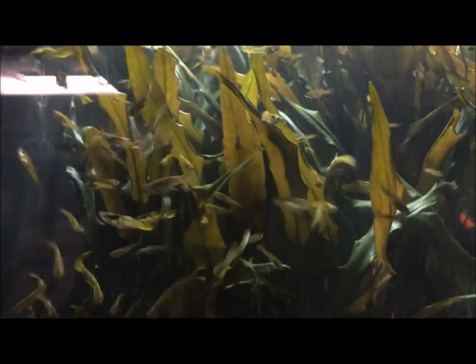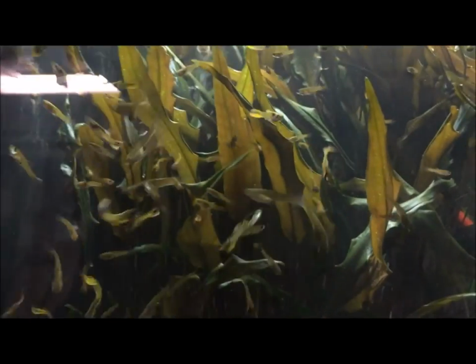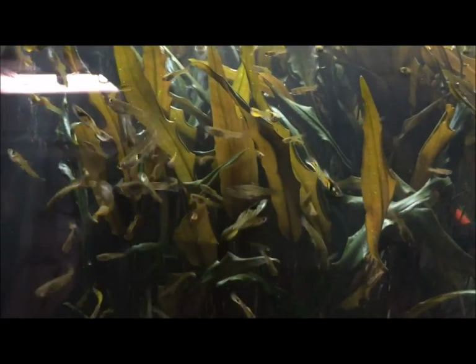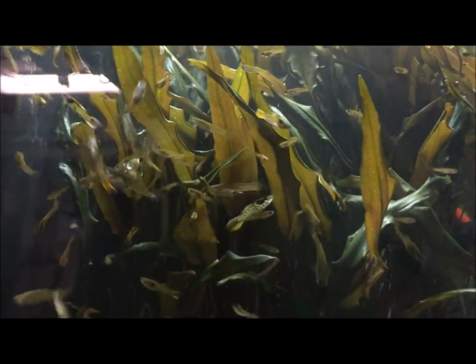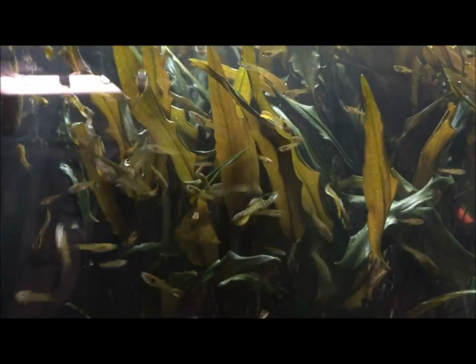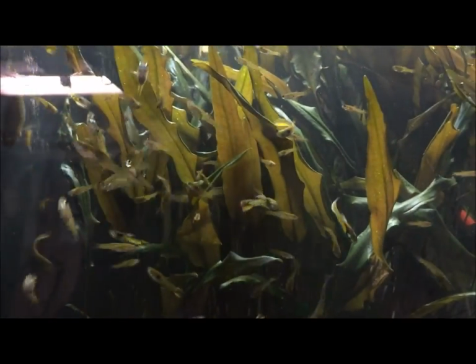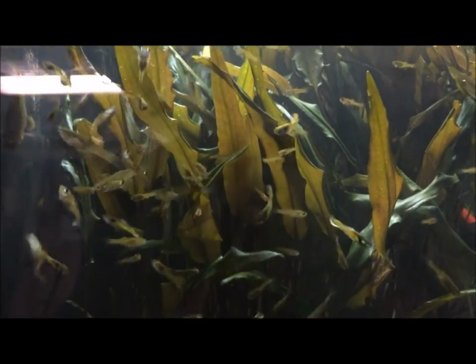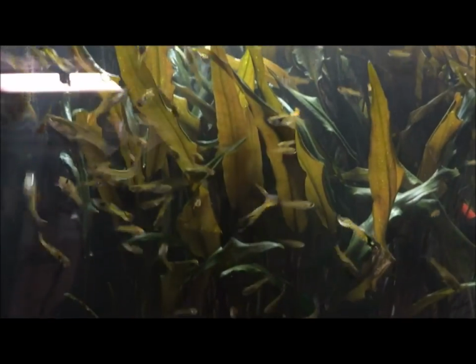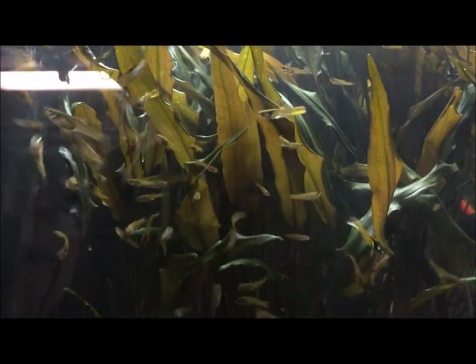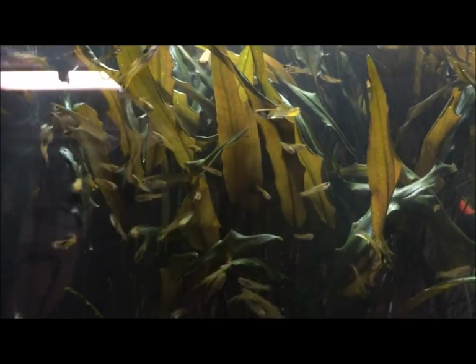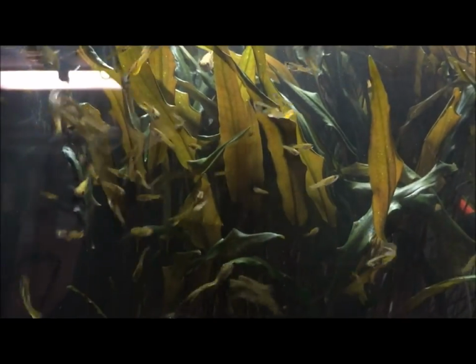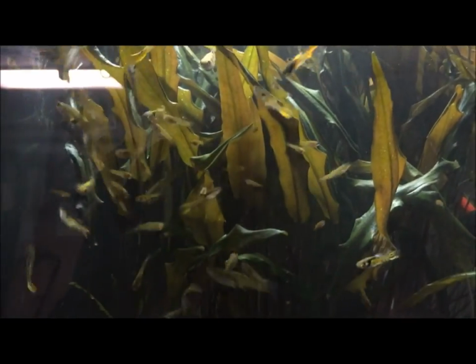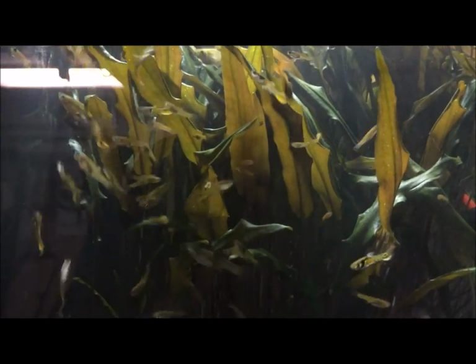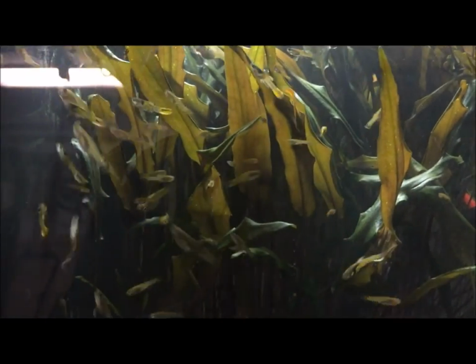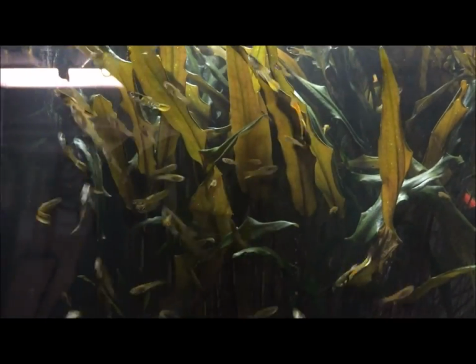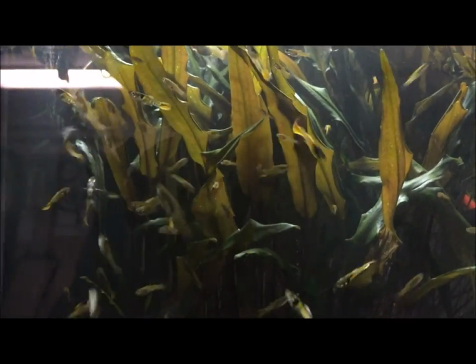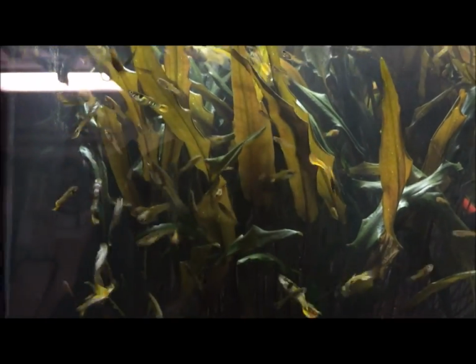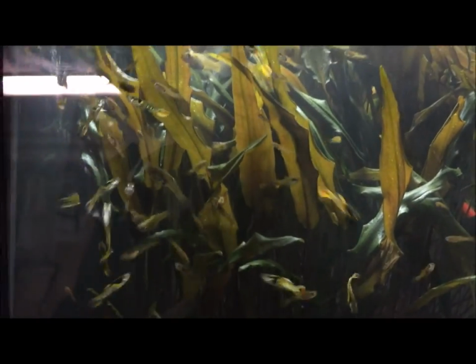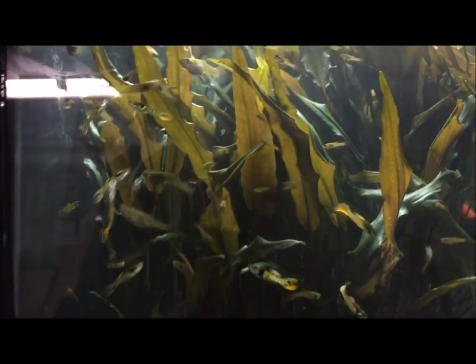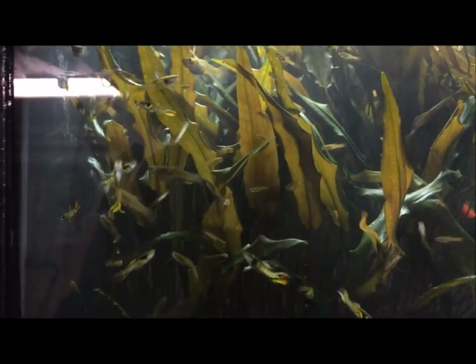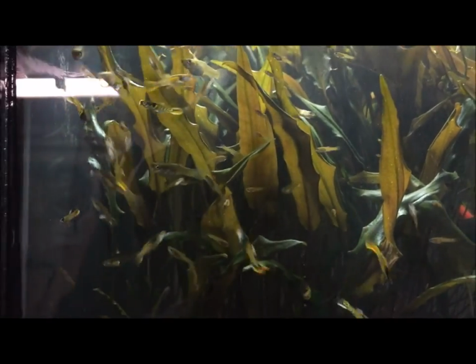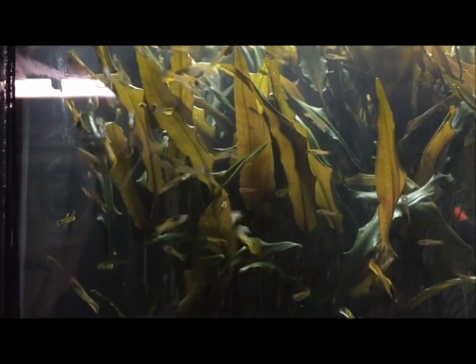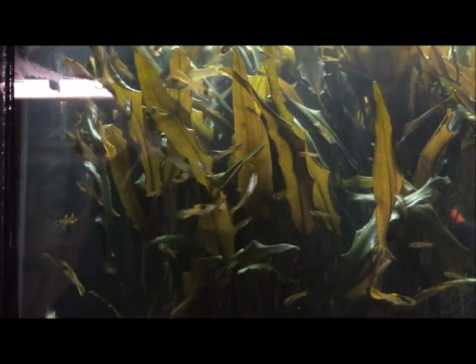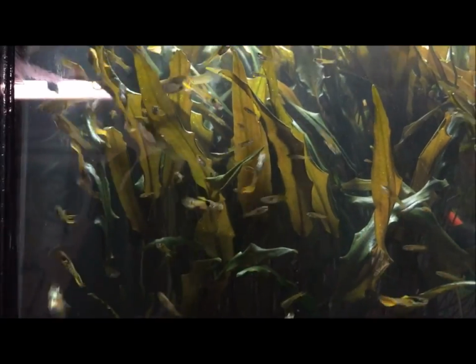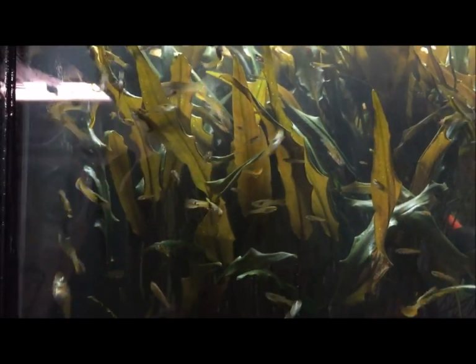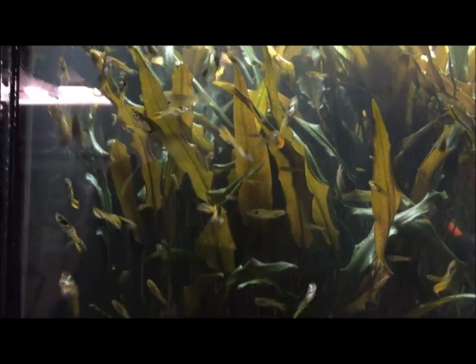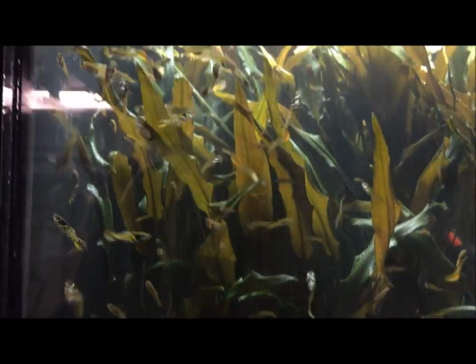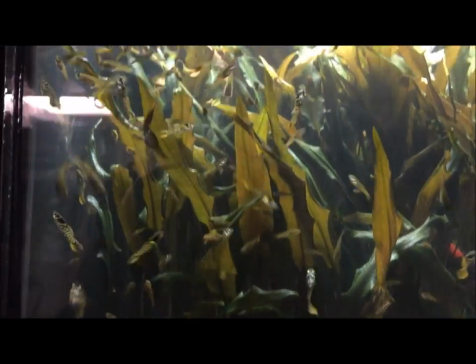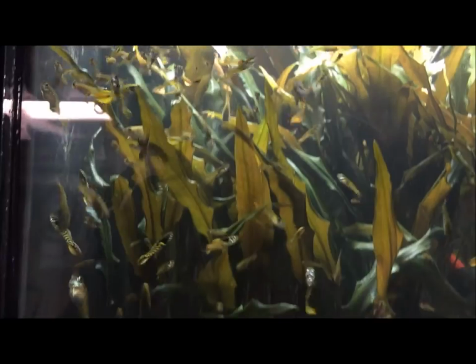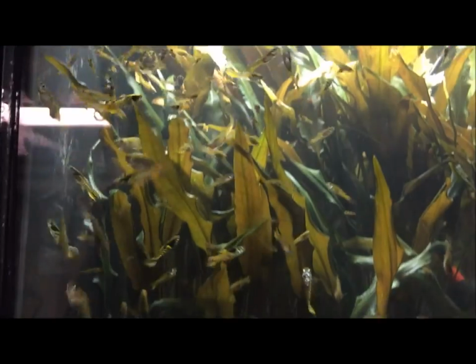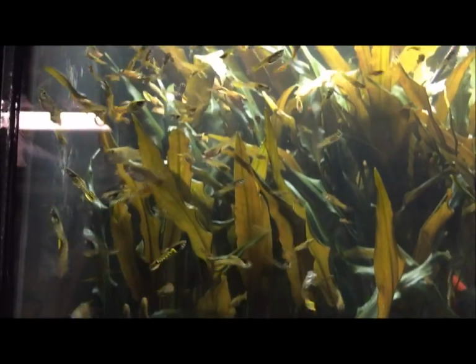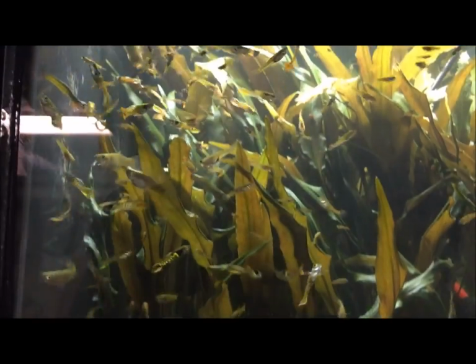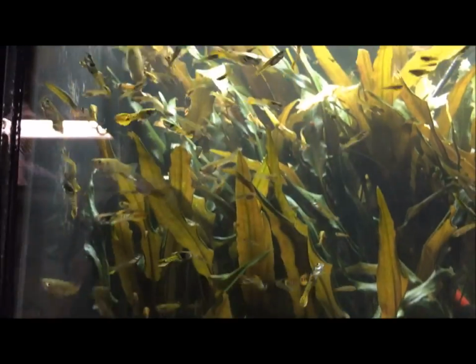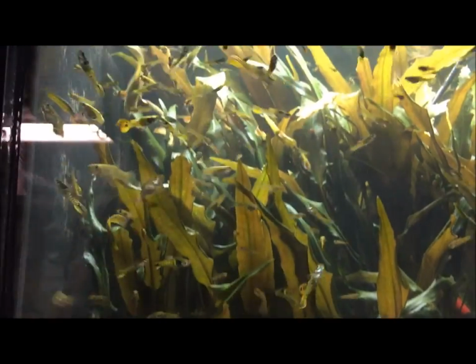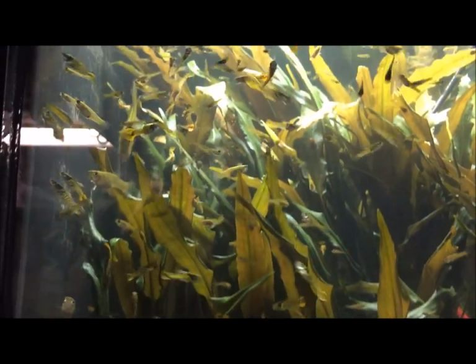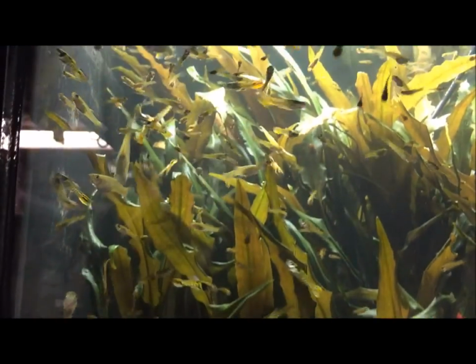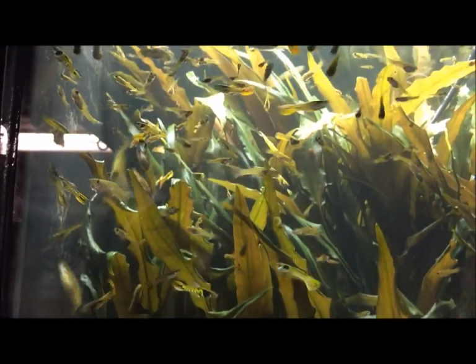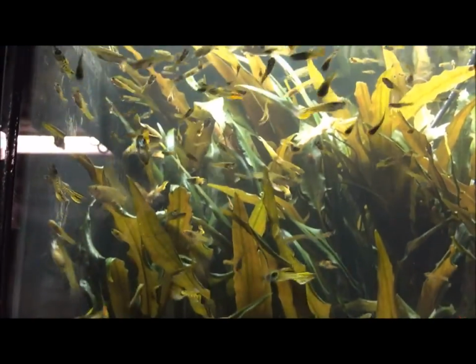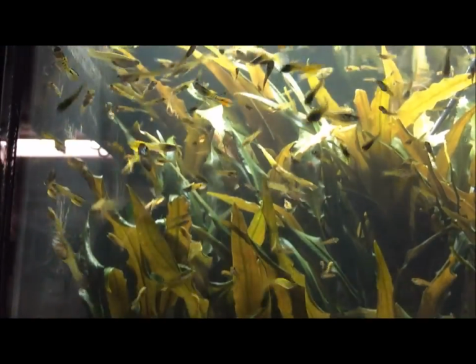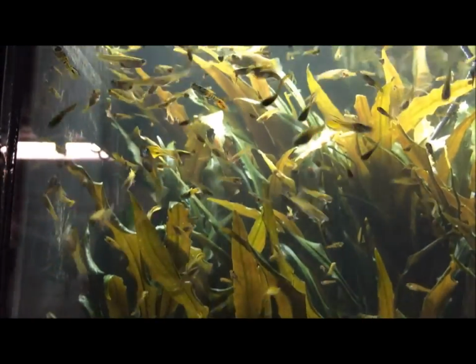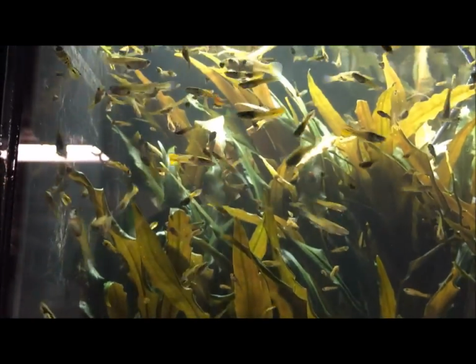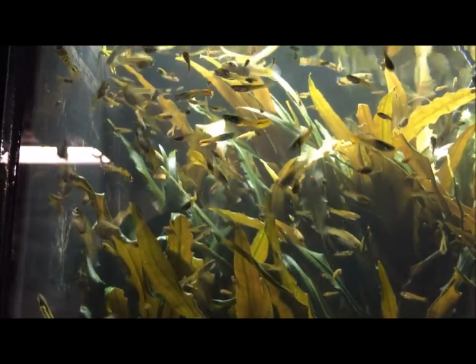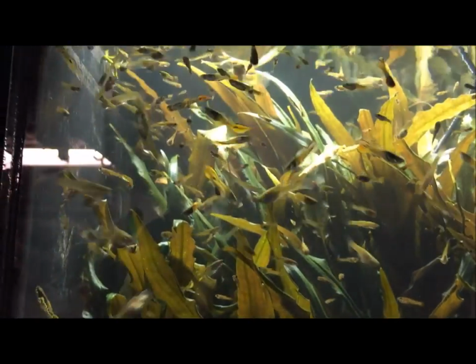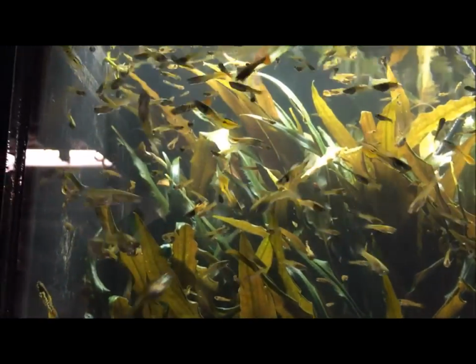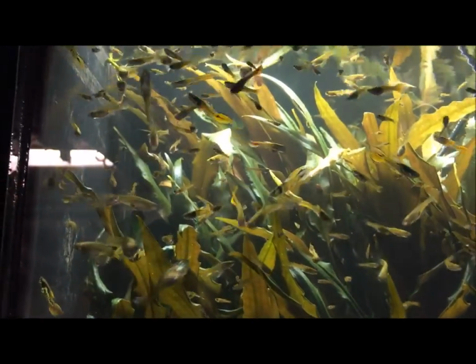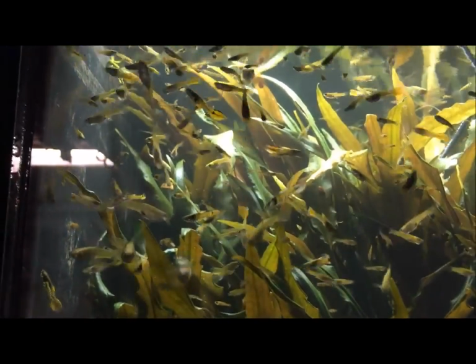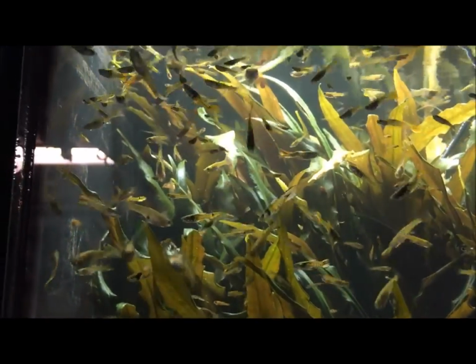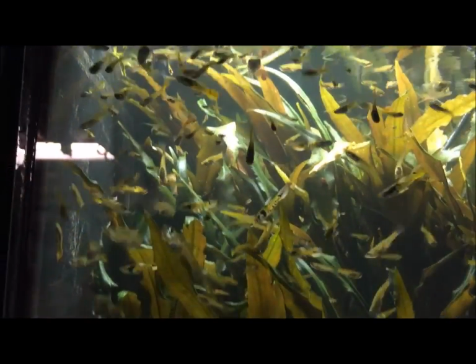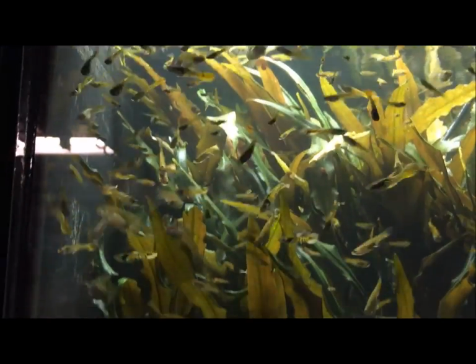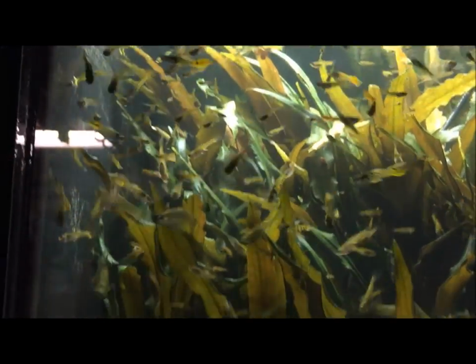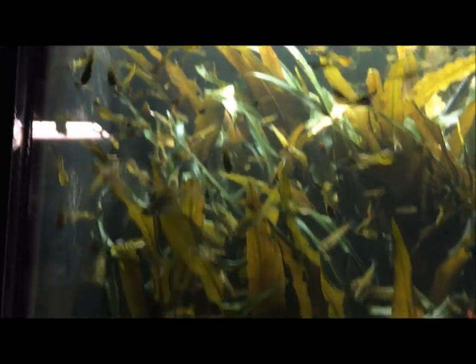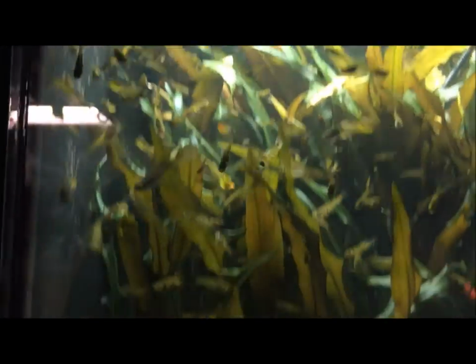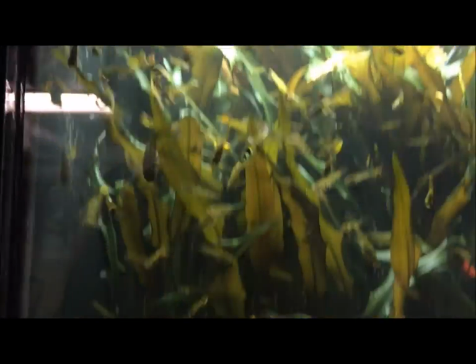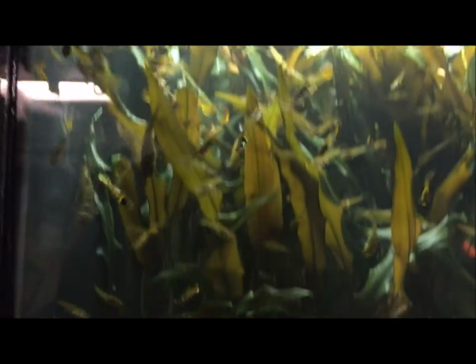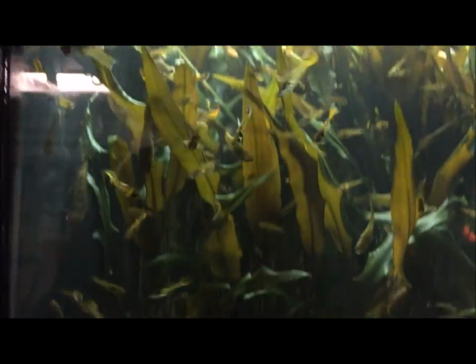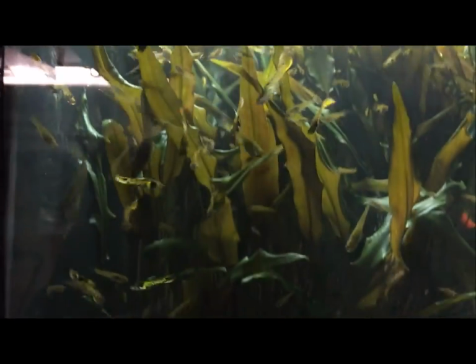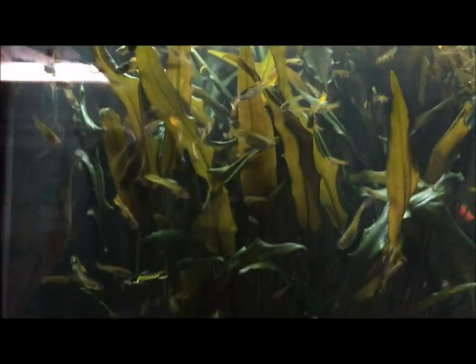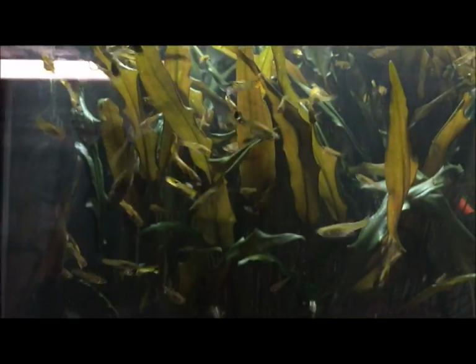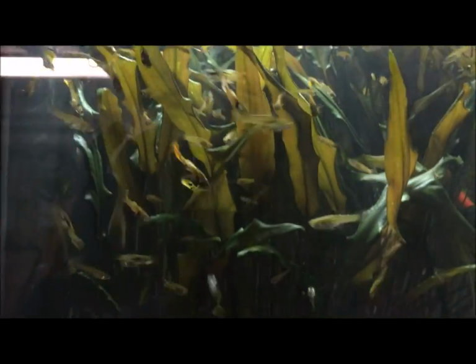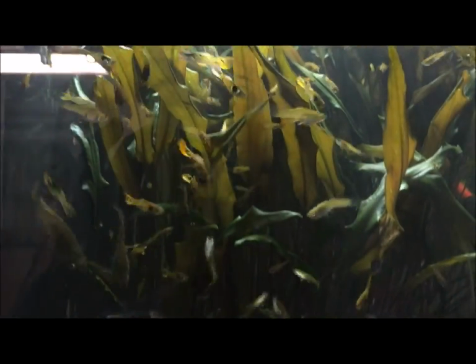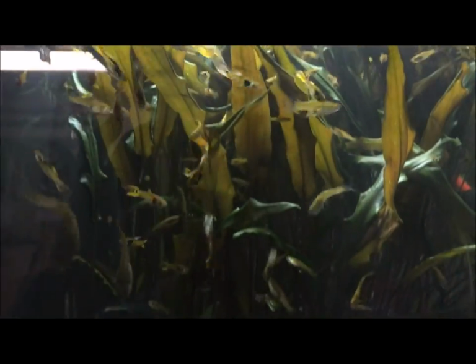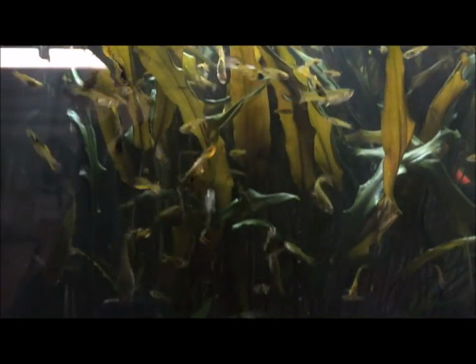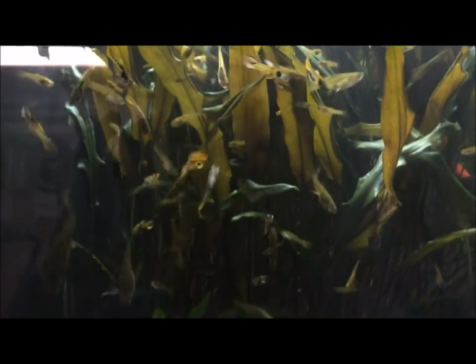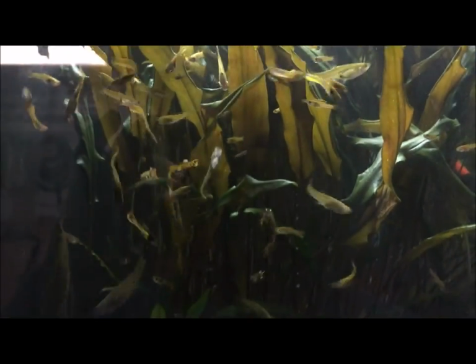This is a rainbow tiger endler tank, with mostly the flame tail attribute to it.